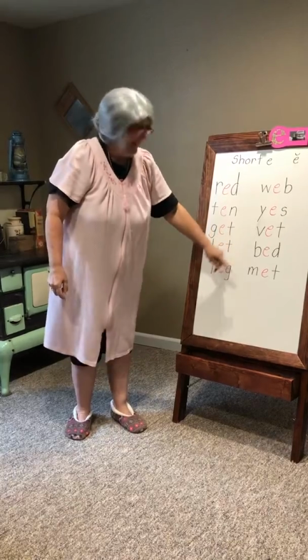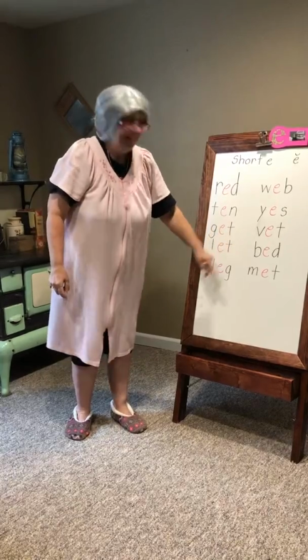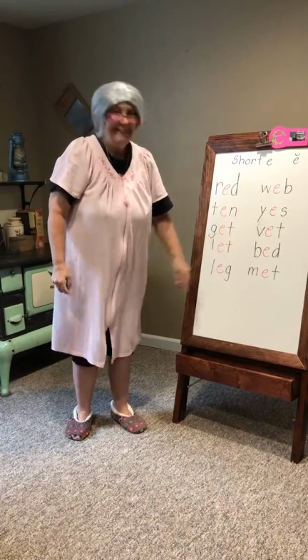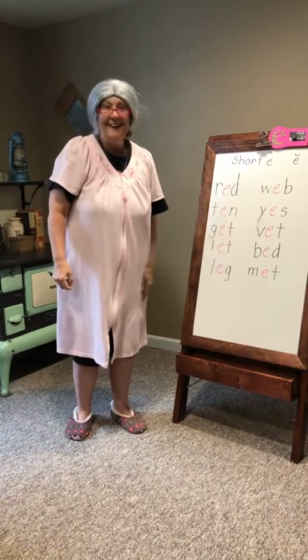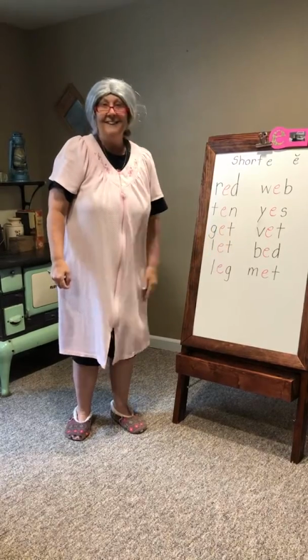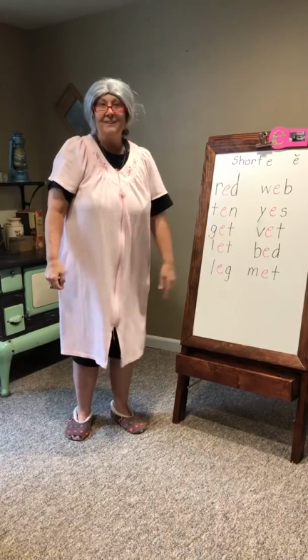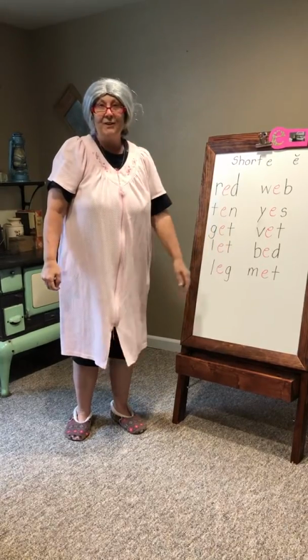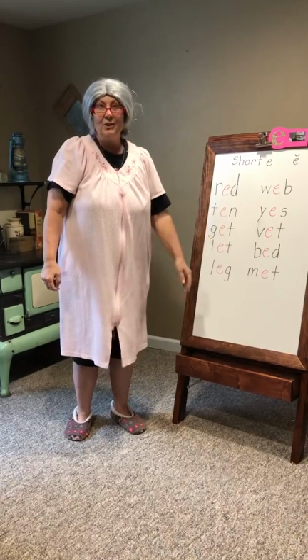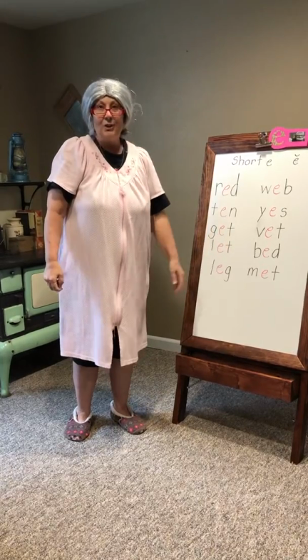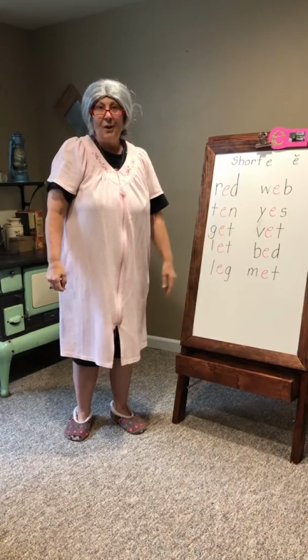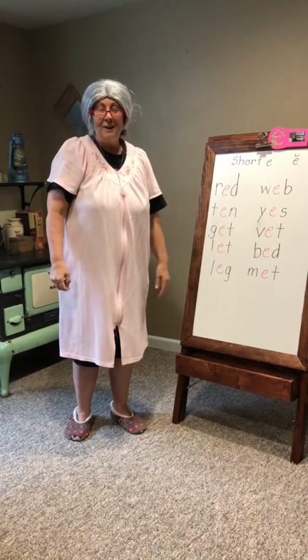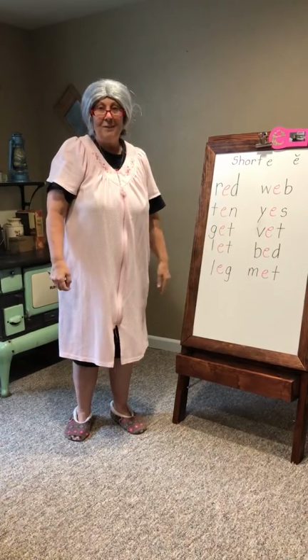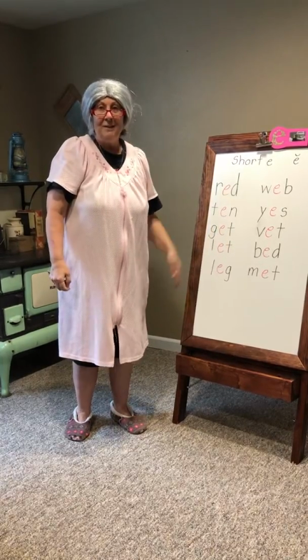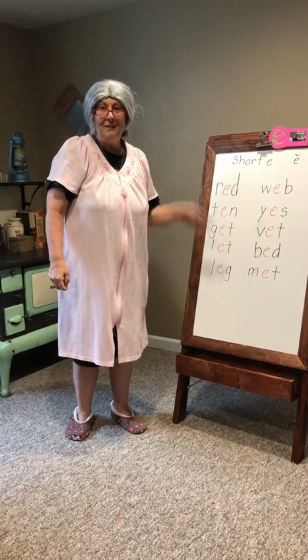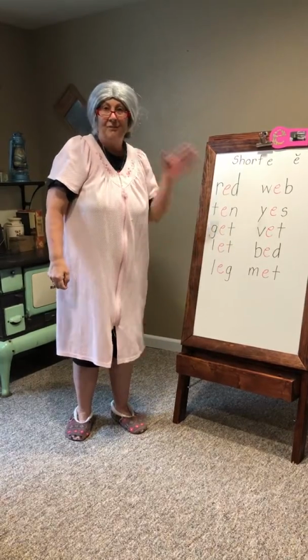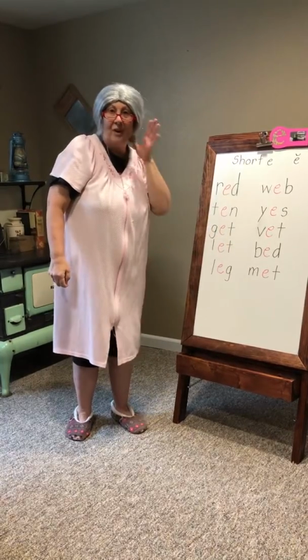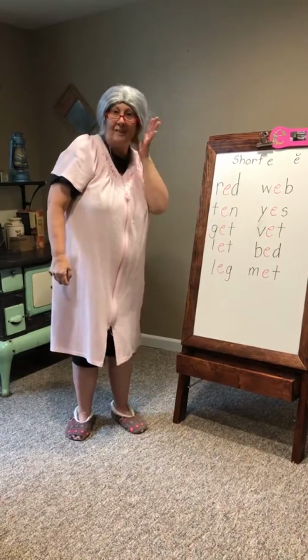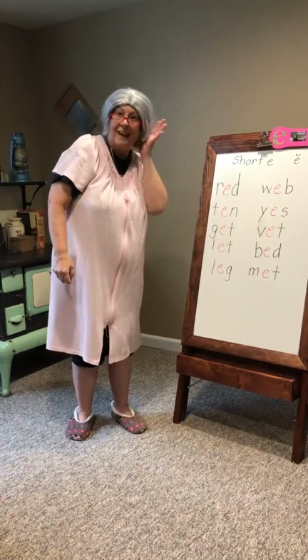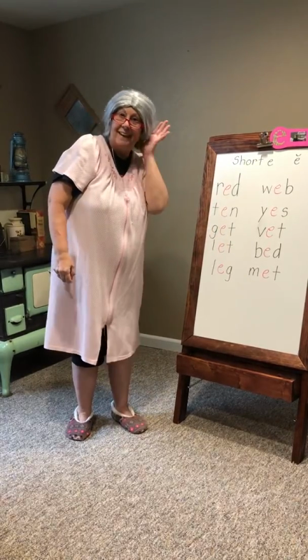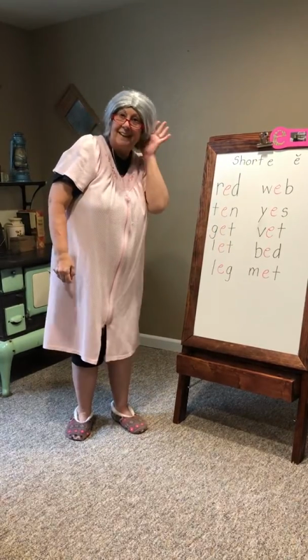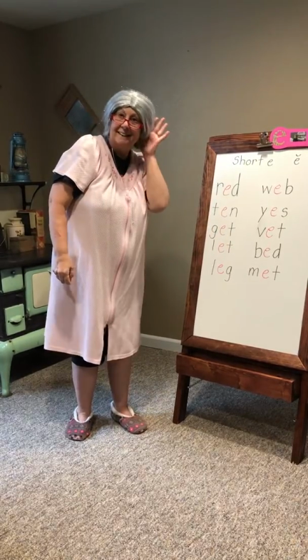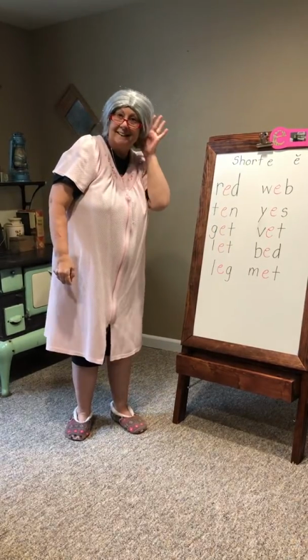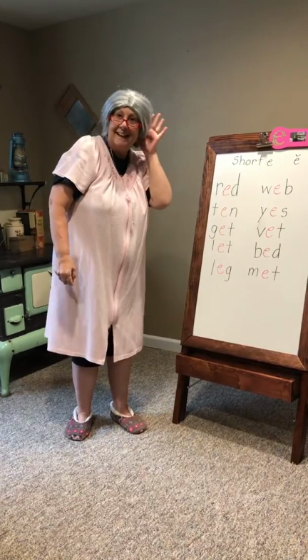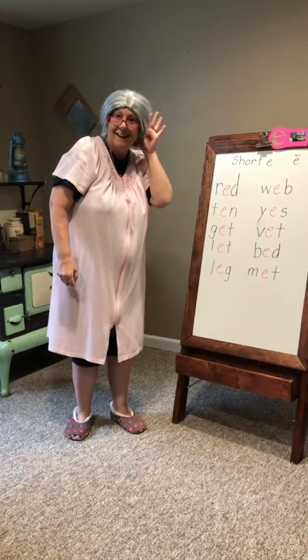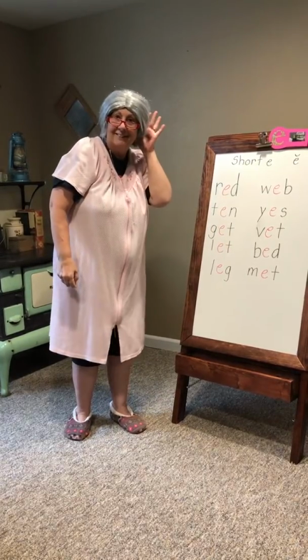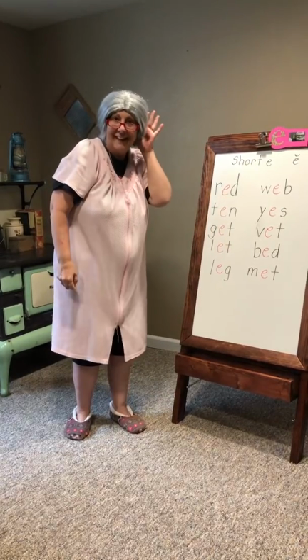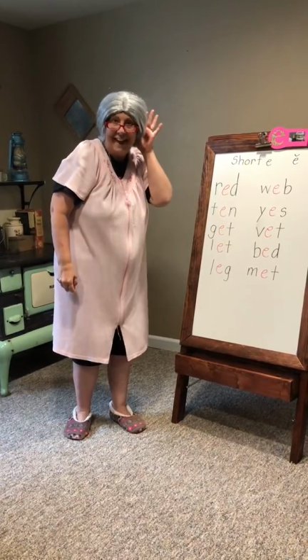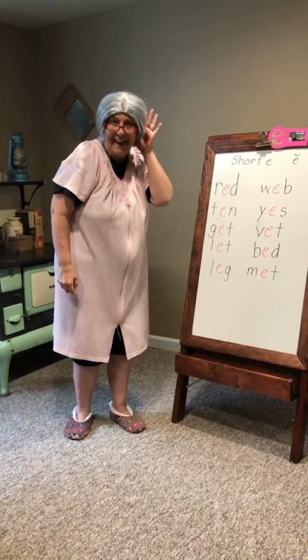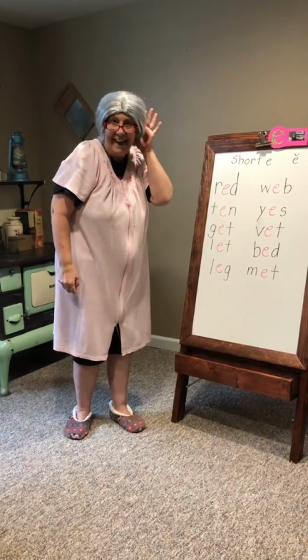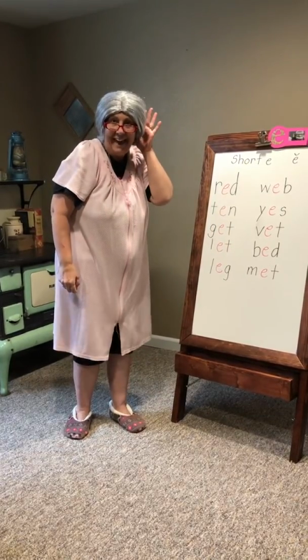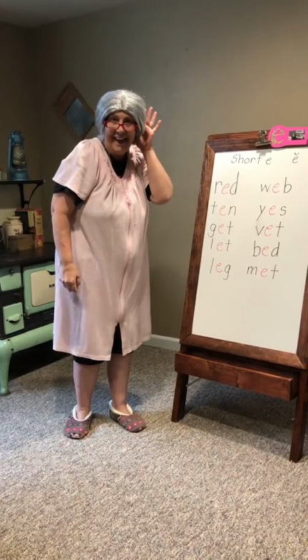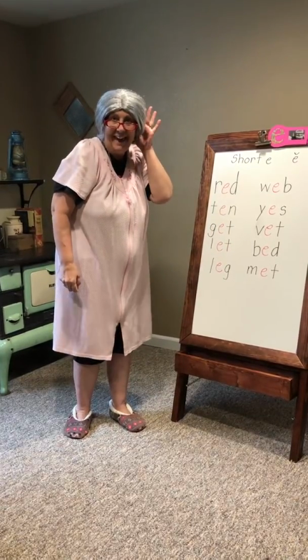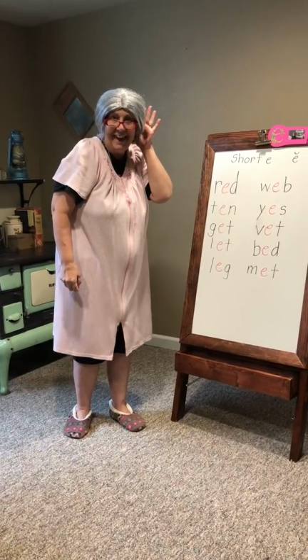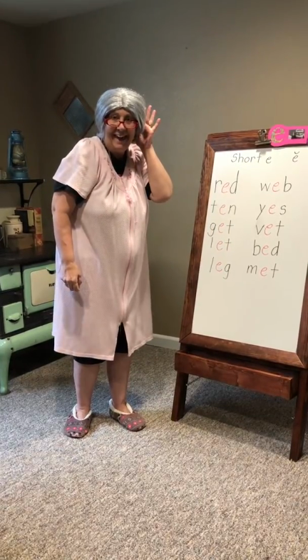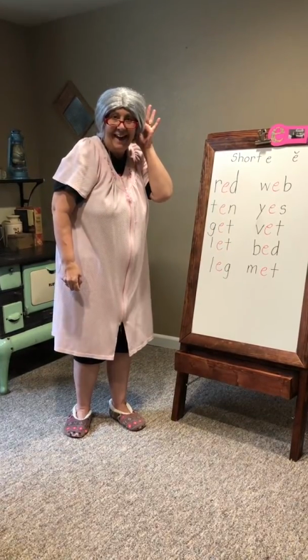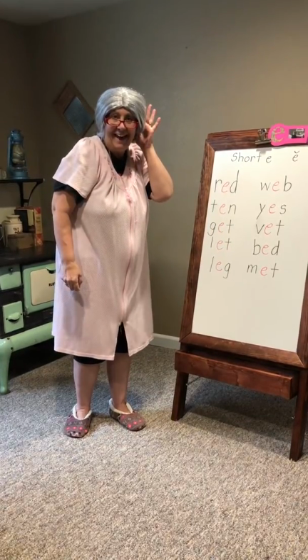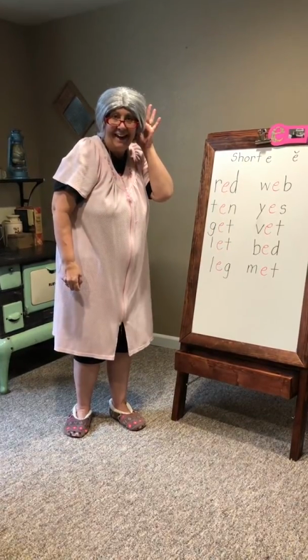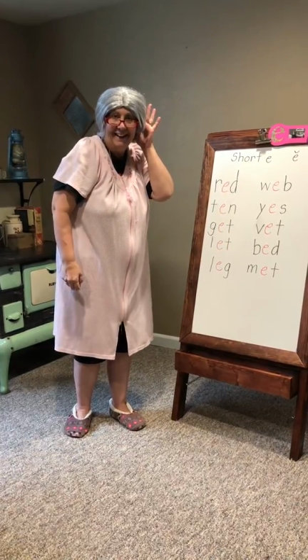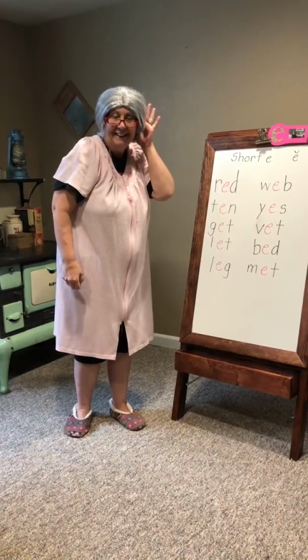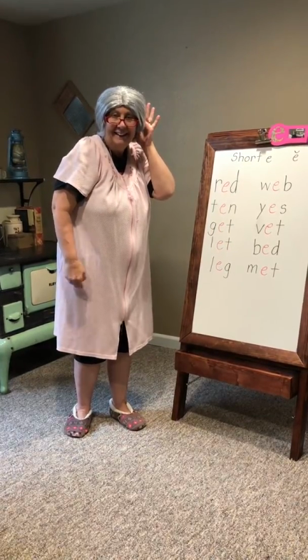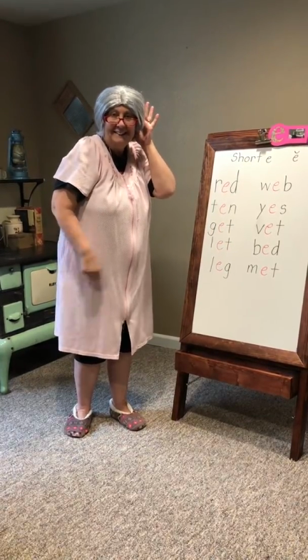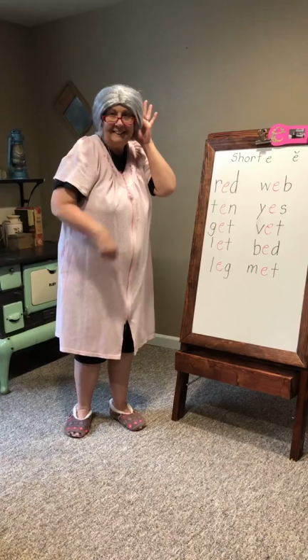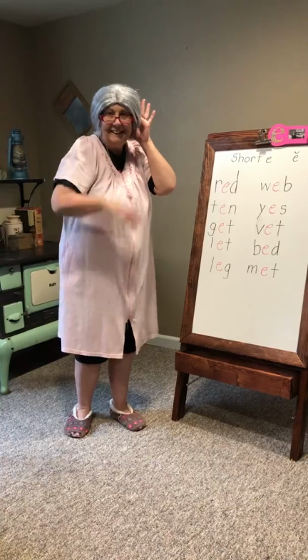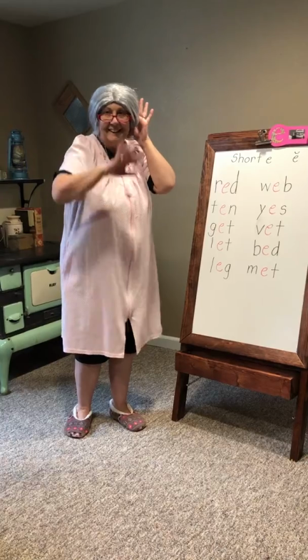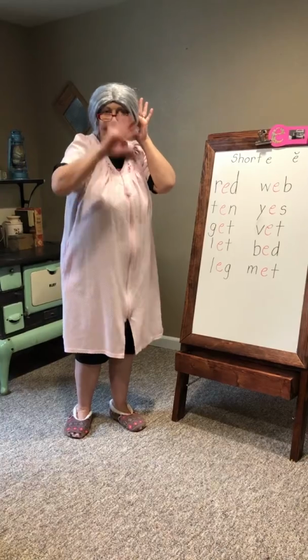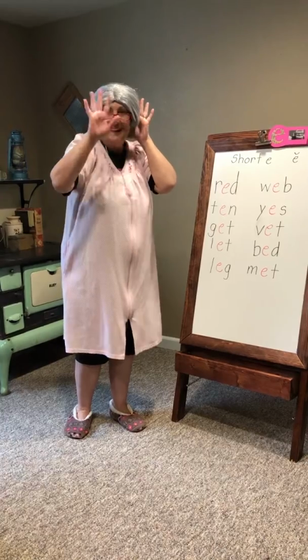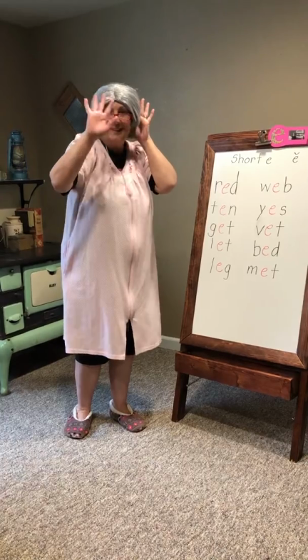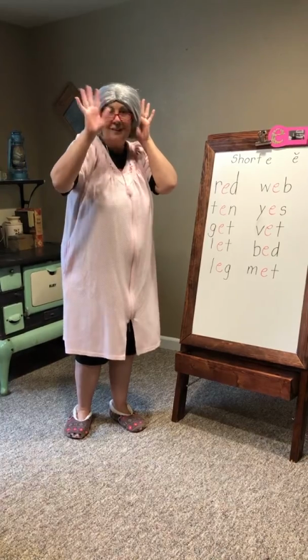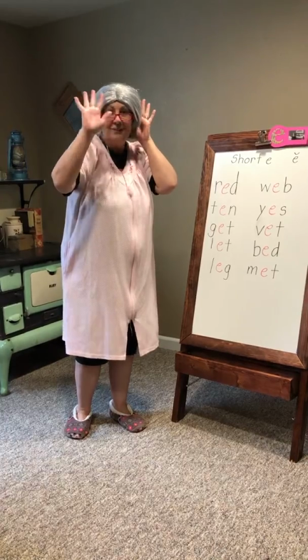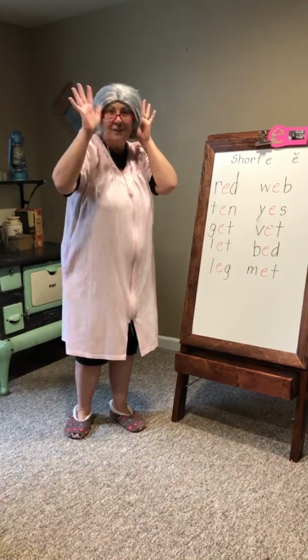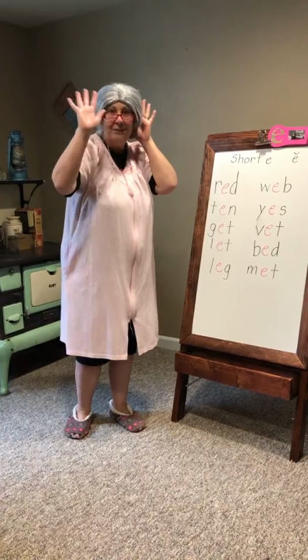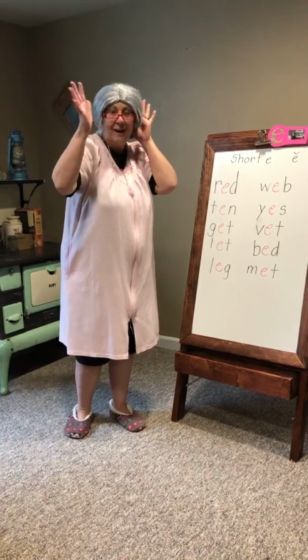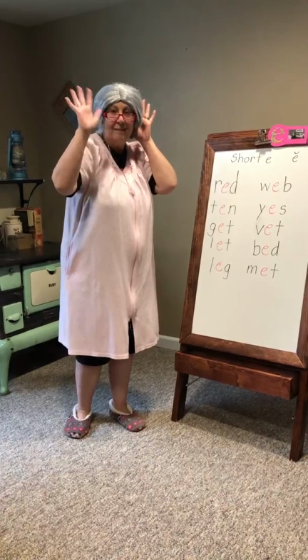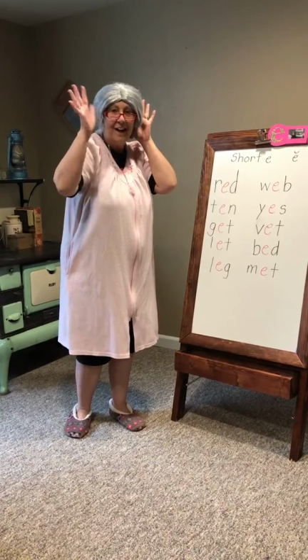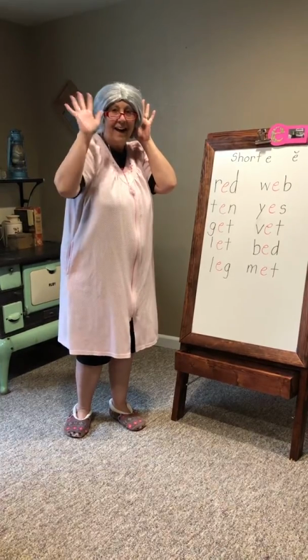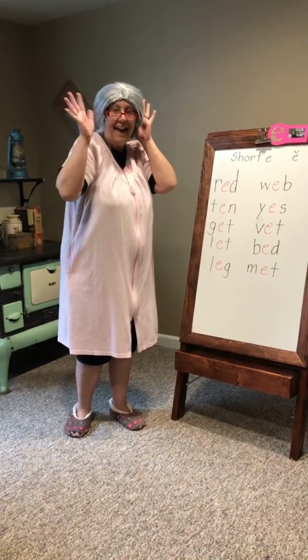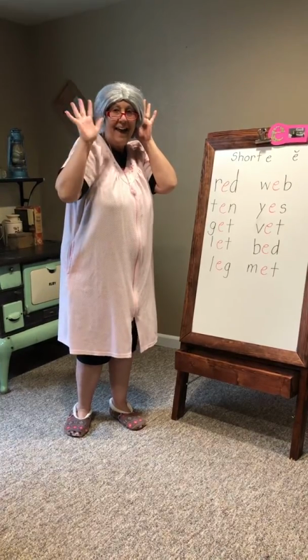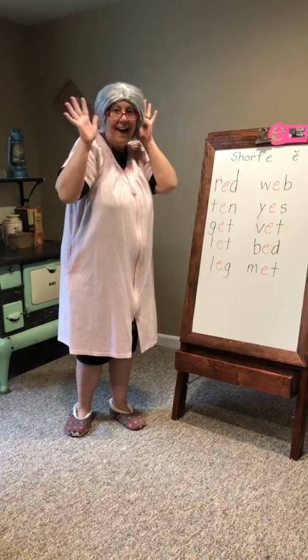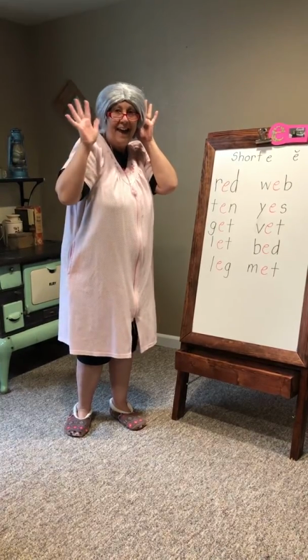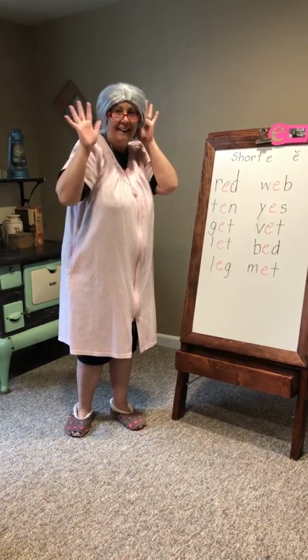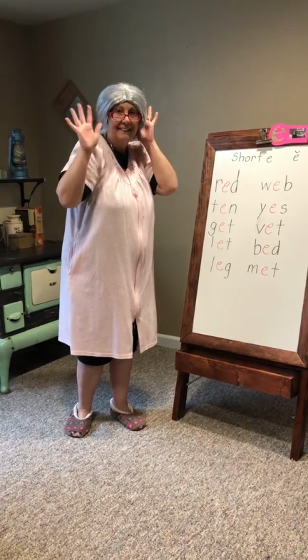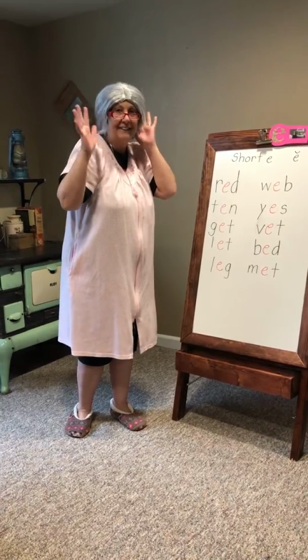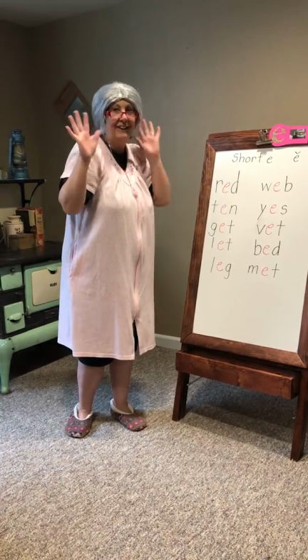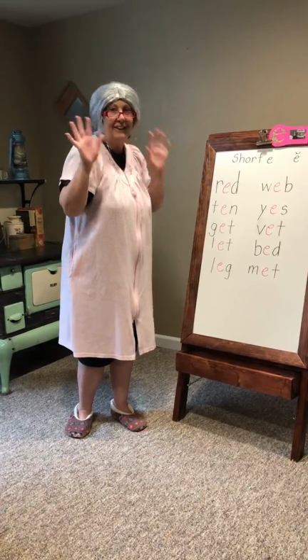Thanks for joining me for the E sound — eh, eh, eh! See you later from Grandma Esther. Thanks, everybody!